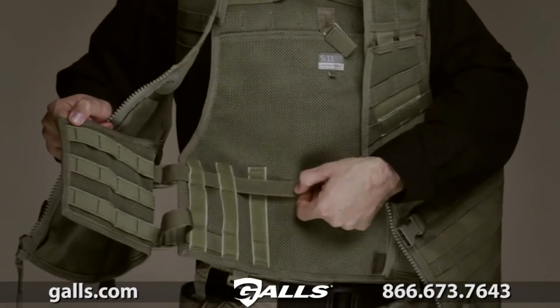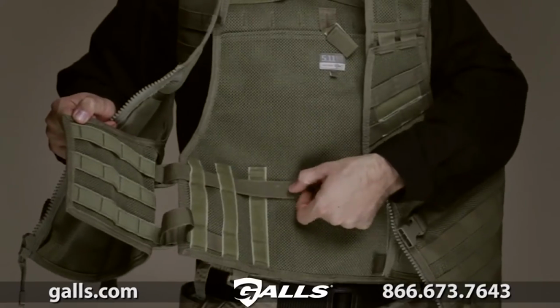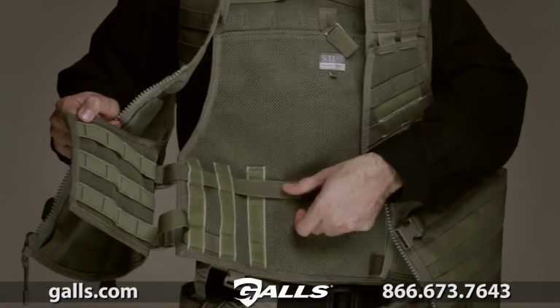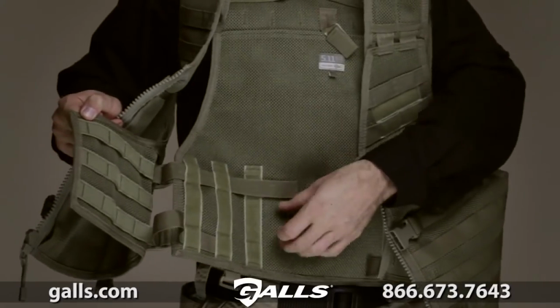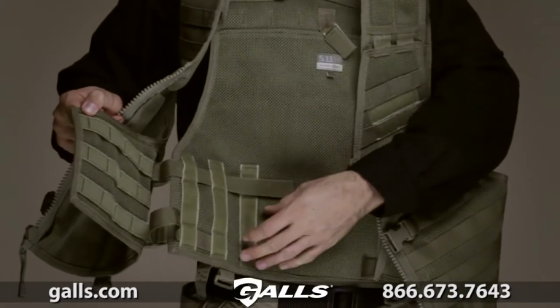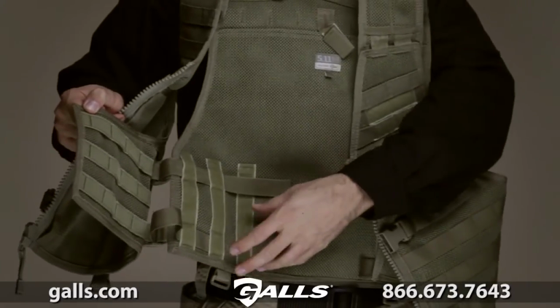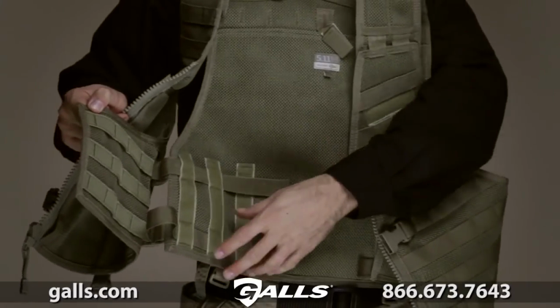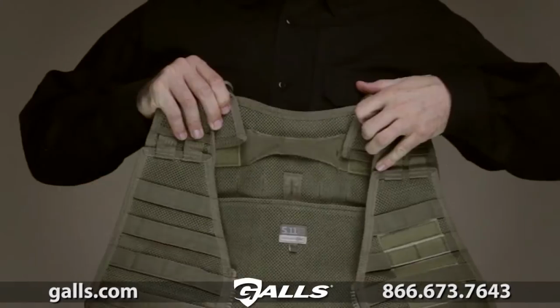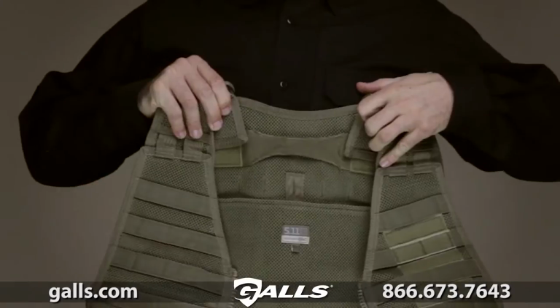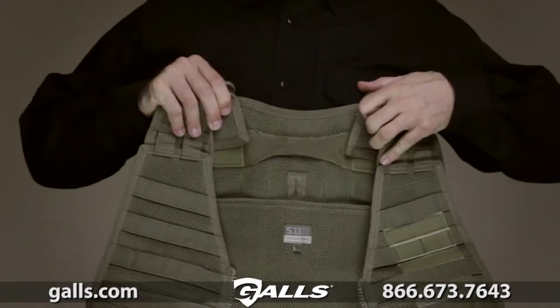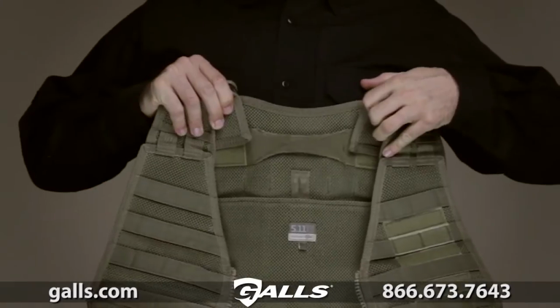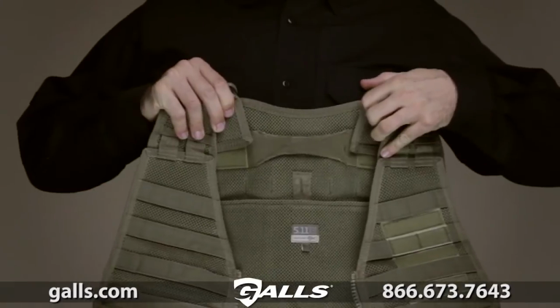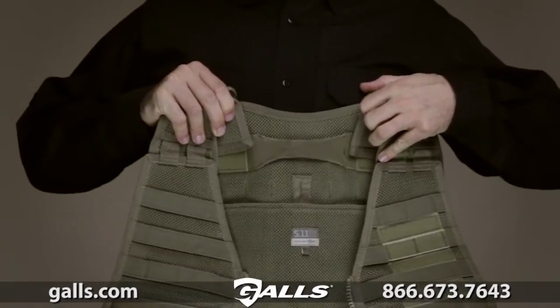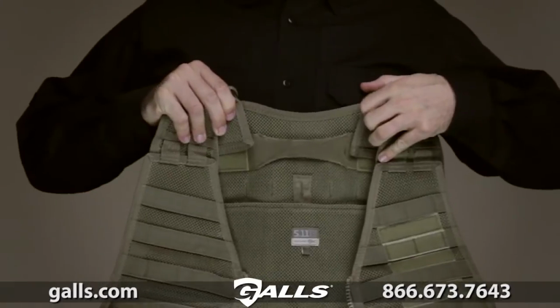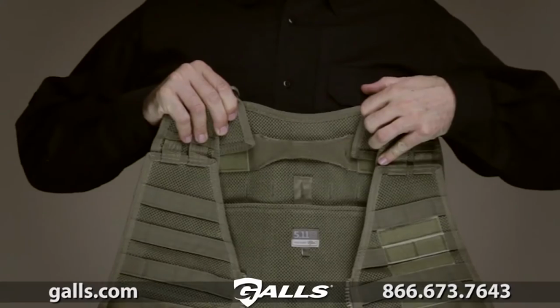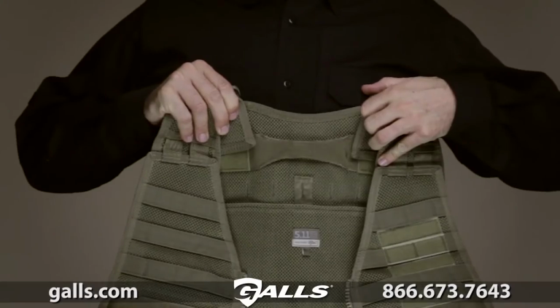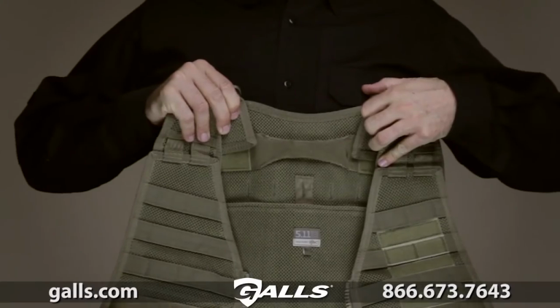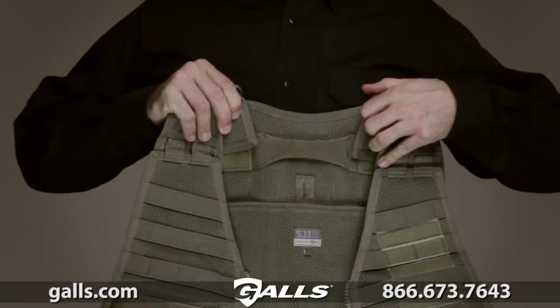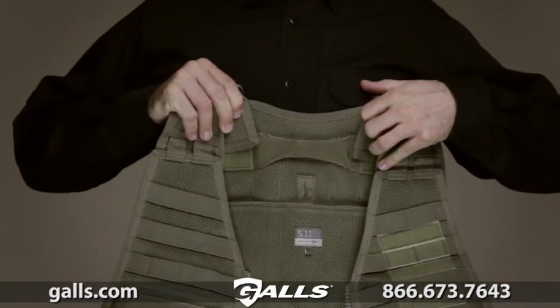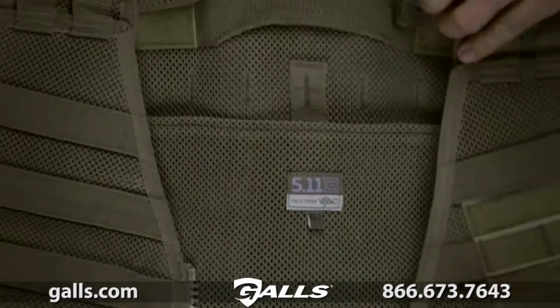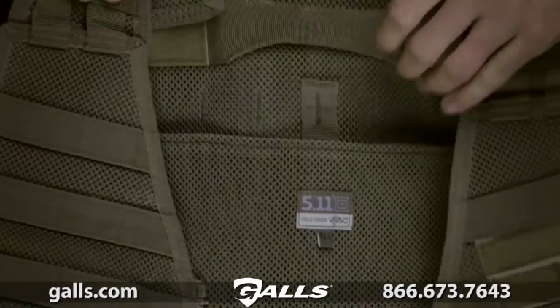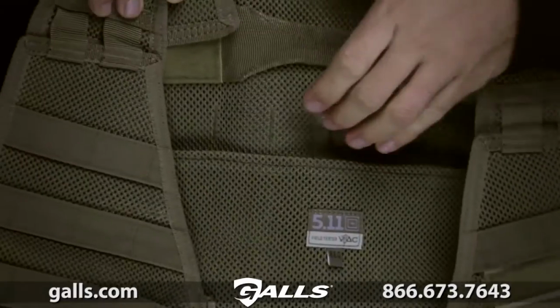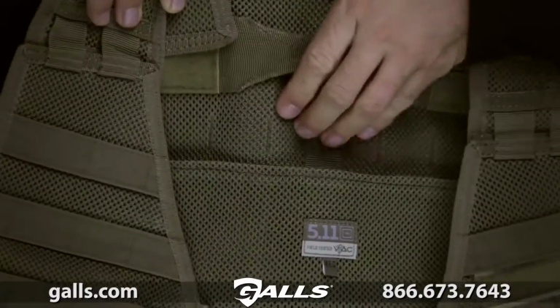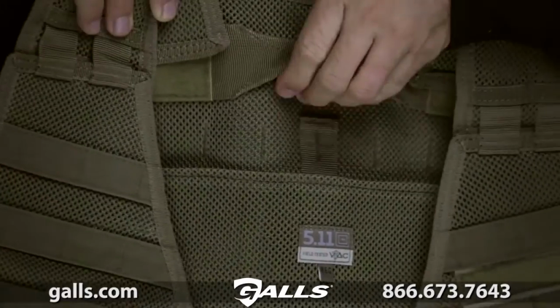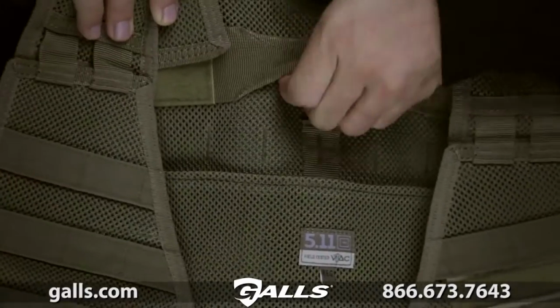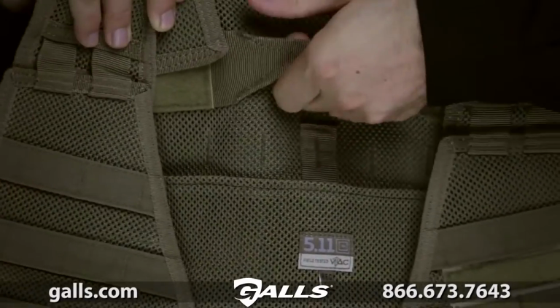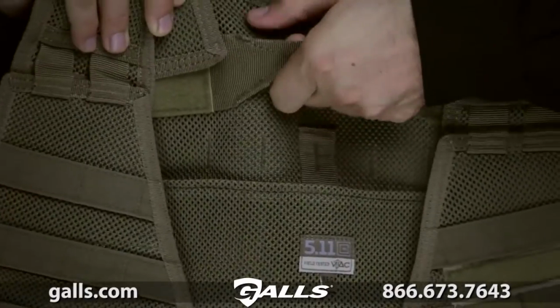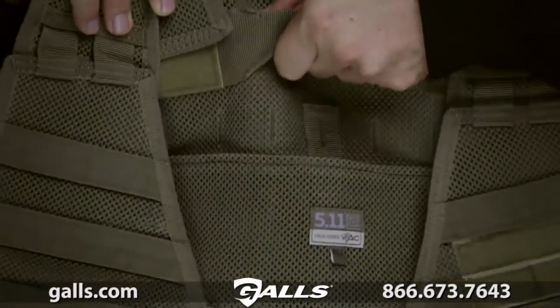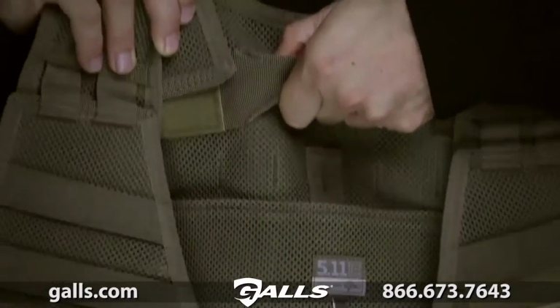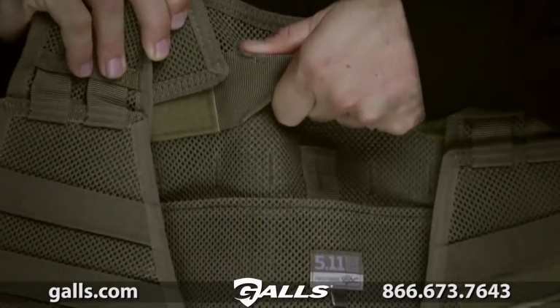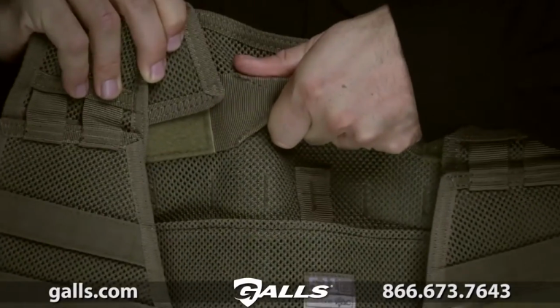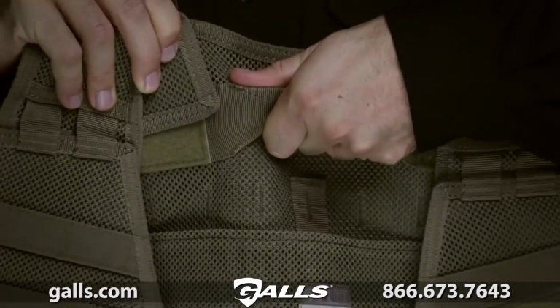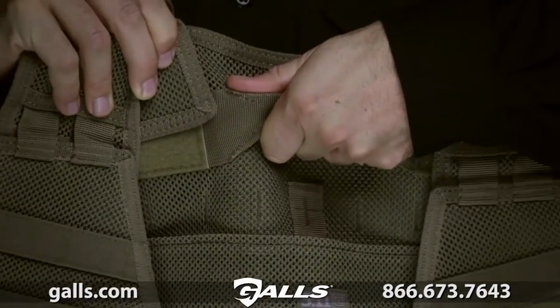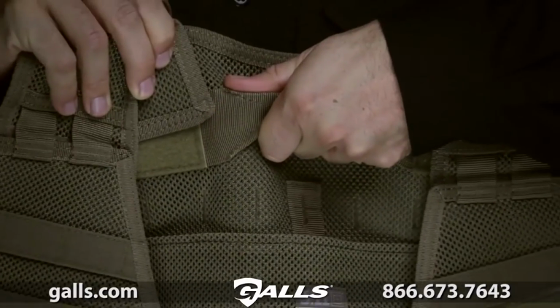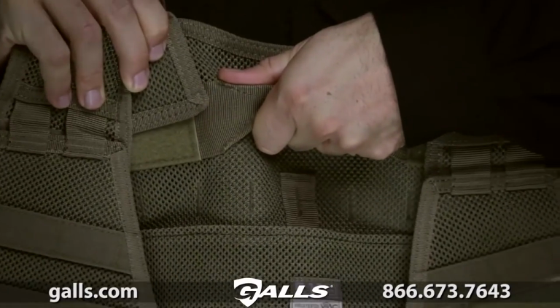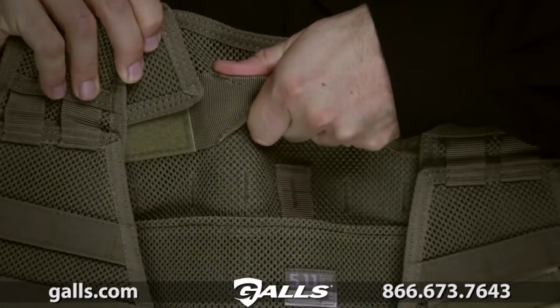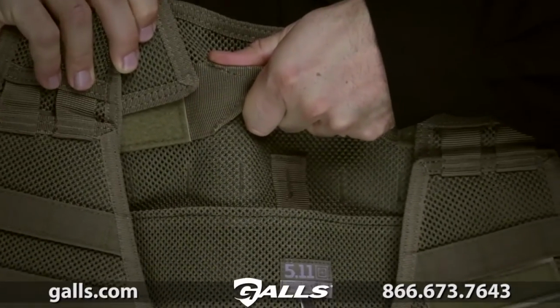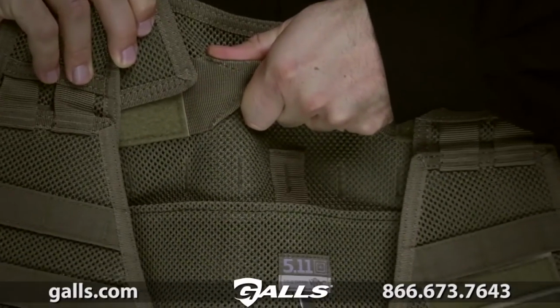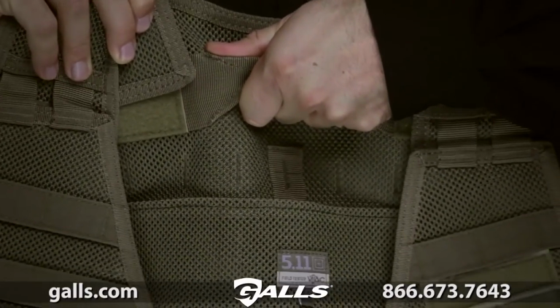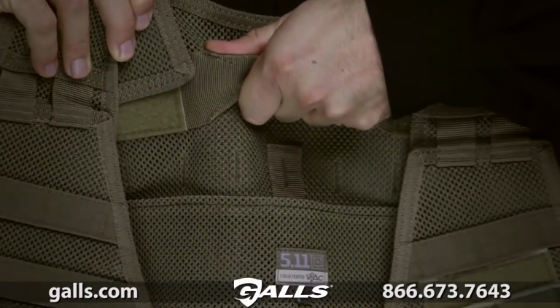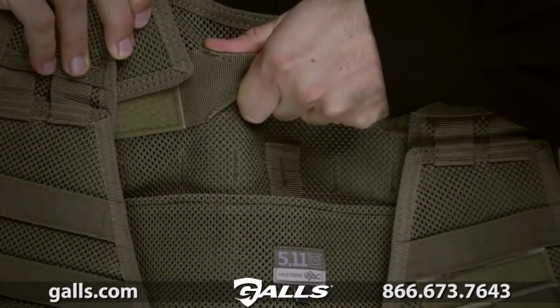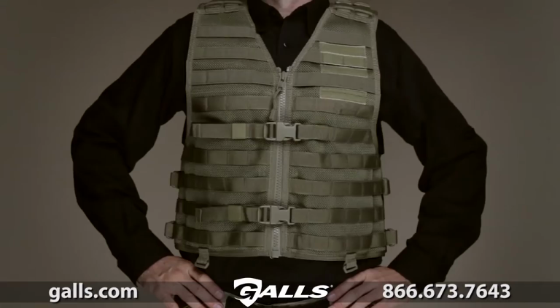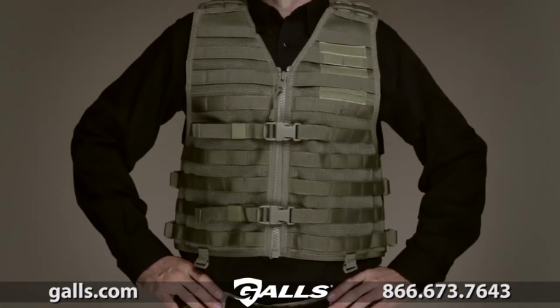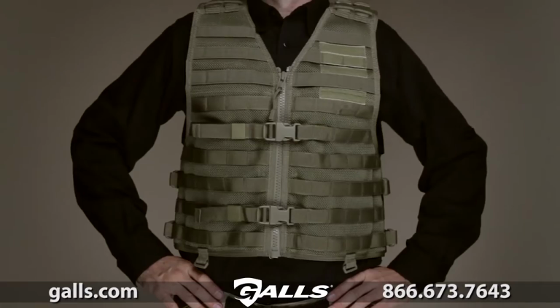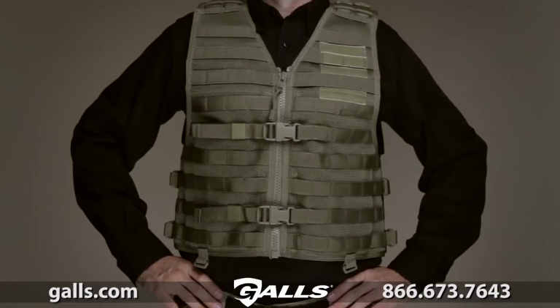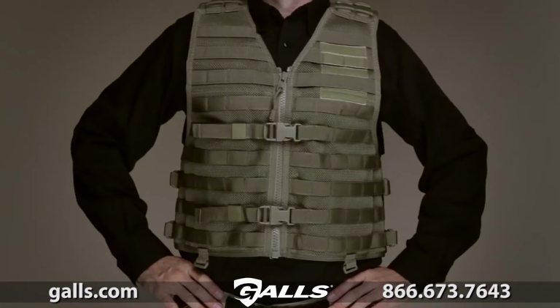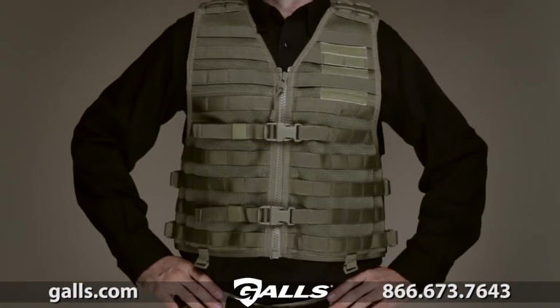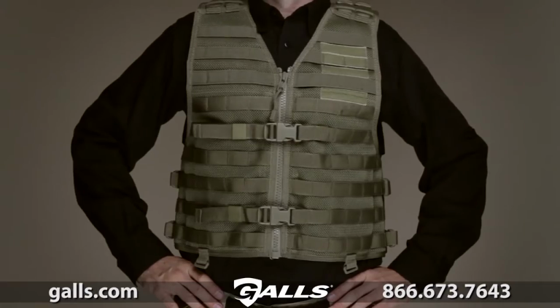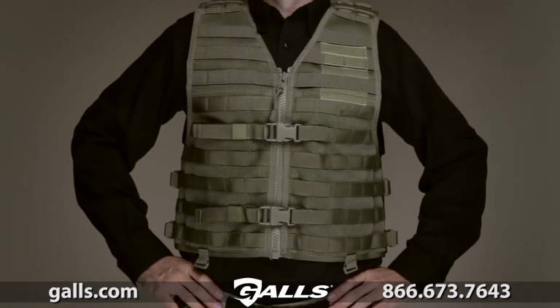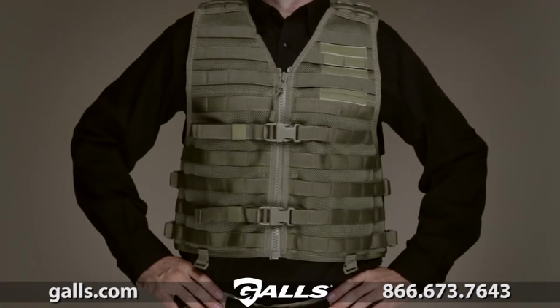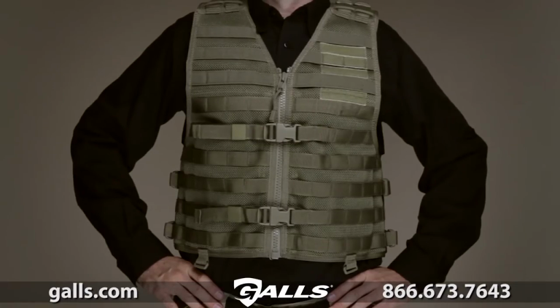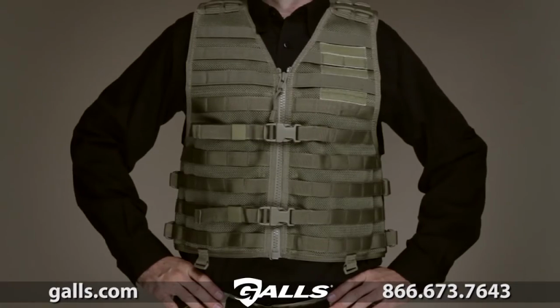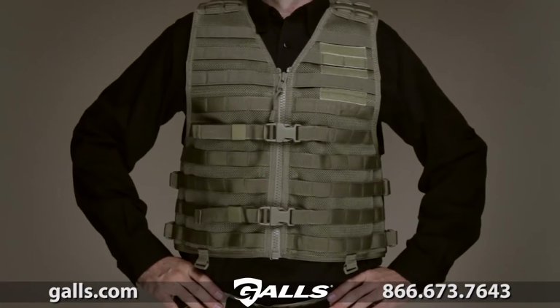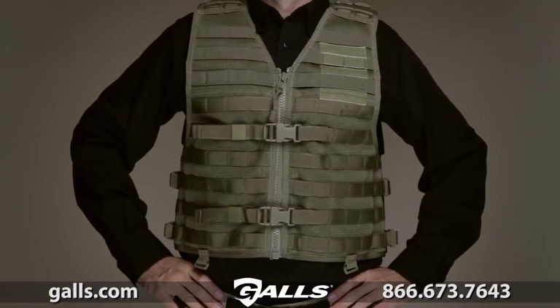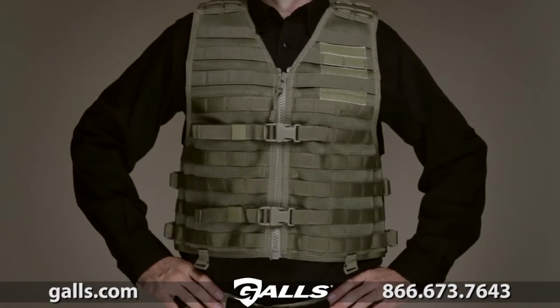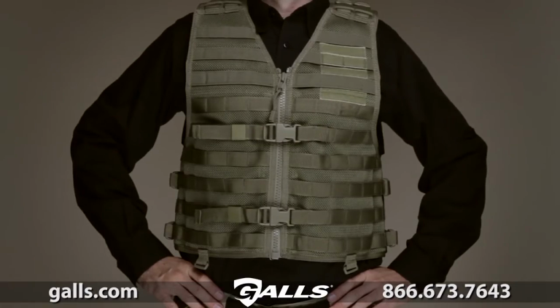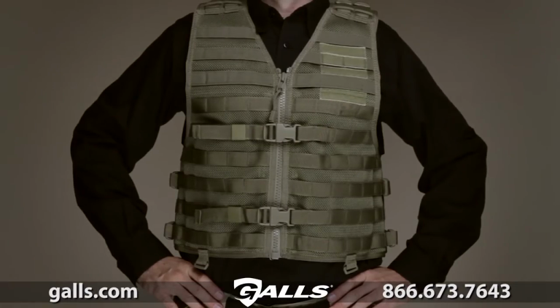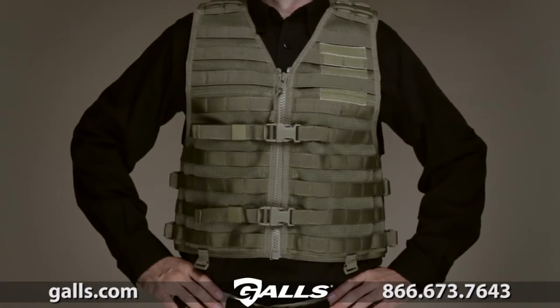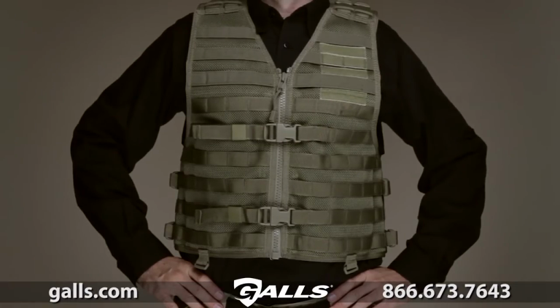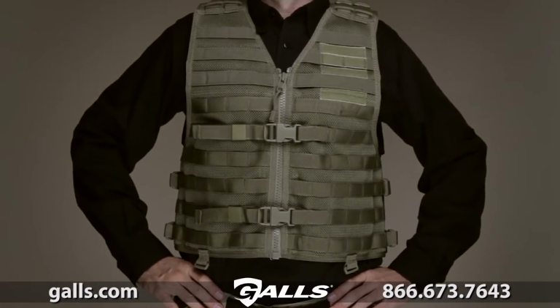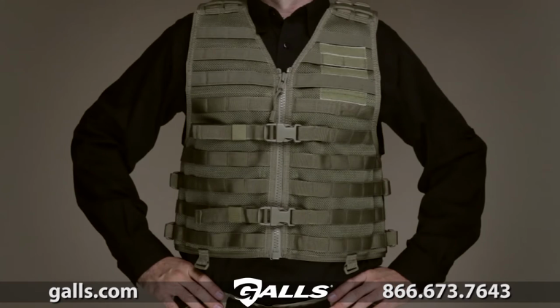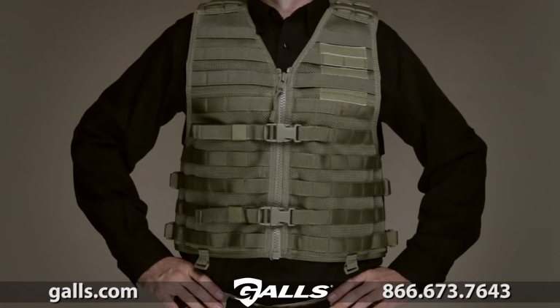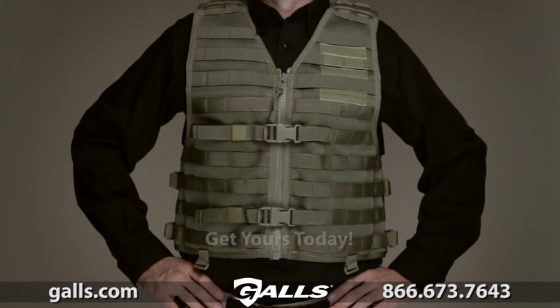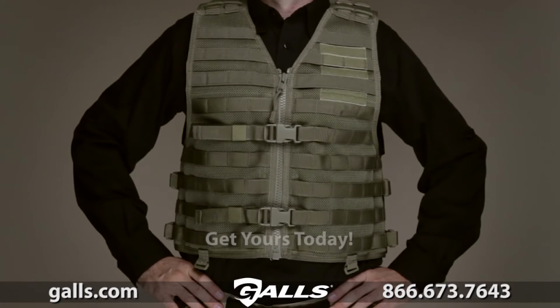There's even a hidden grab handle to facilitate an emergency exfiltration. This is the VTAC LBE Tactical Vest.